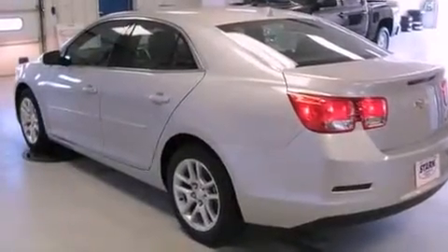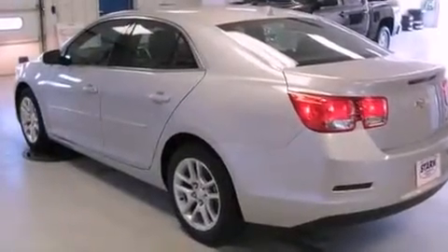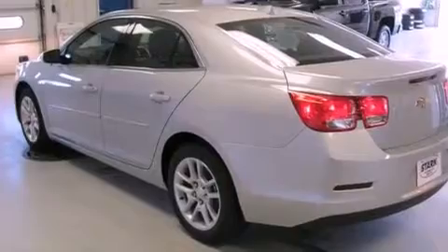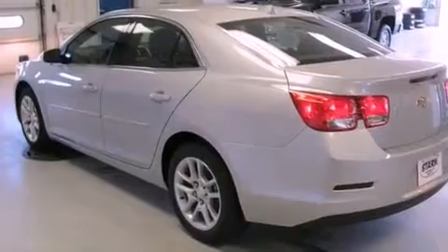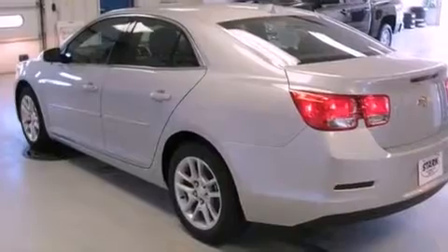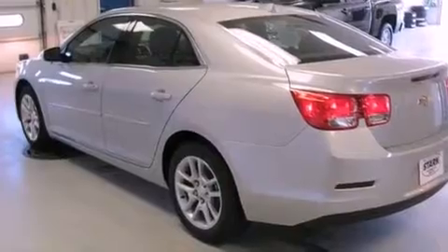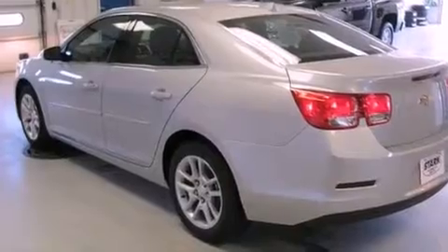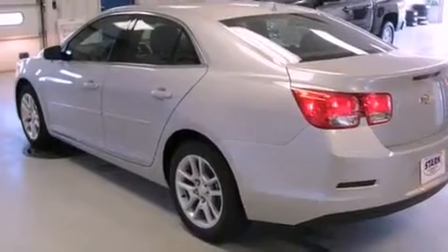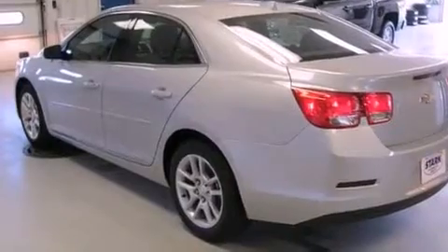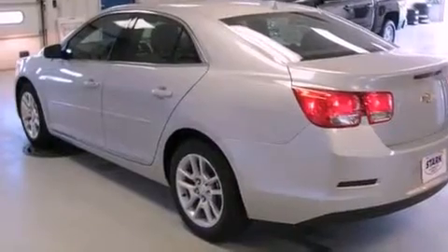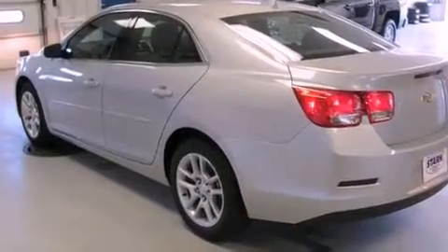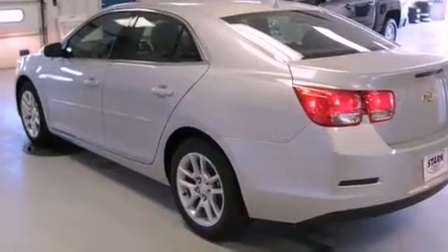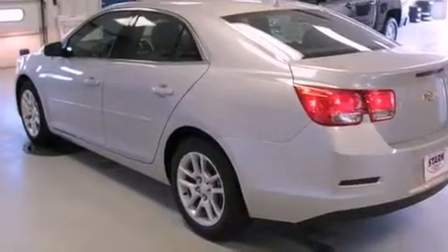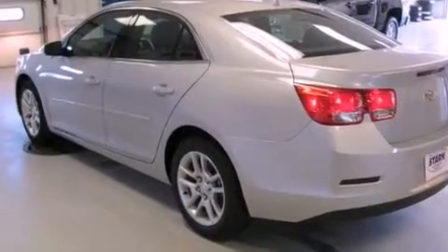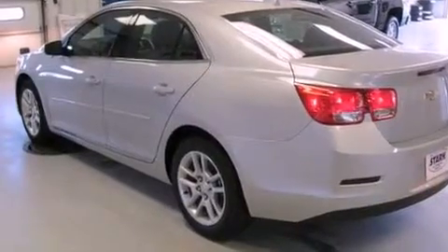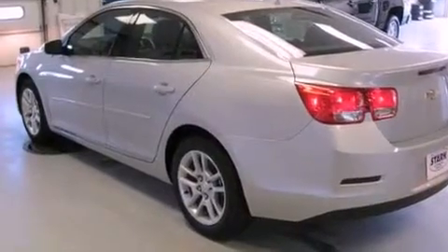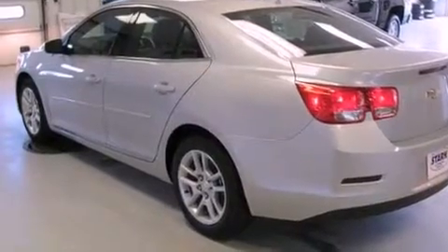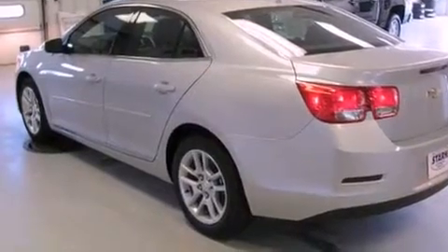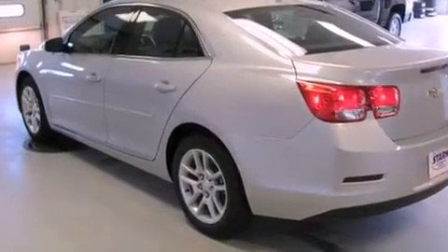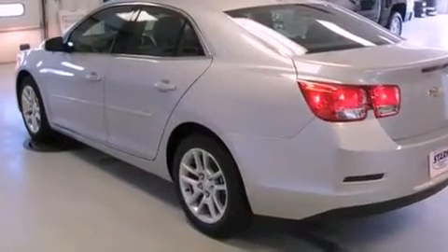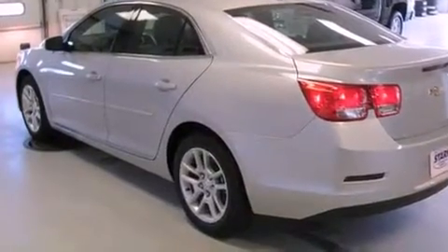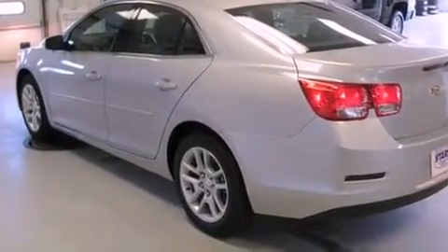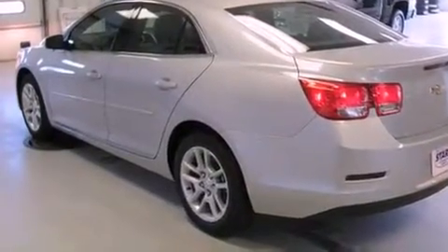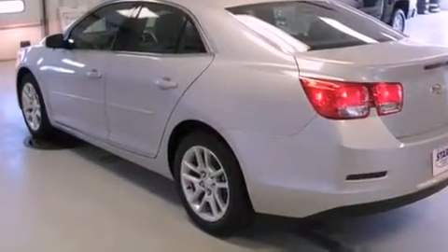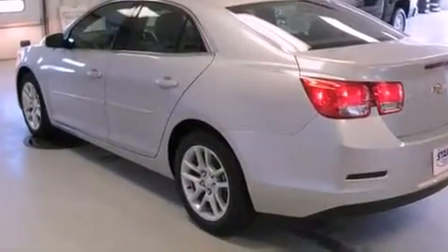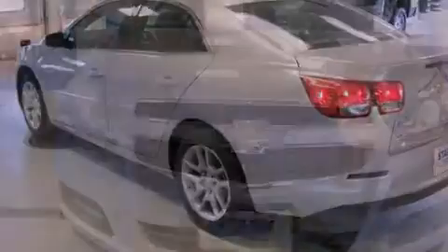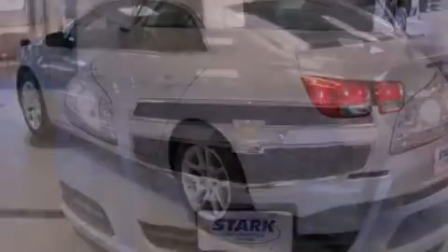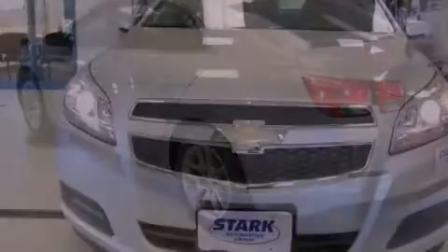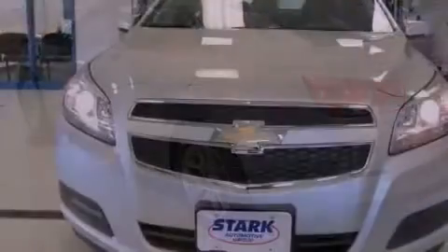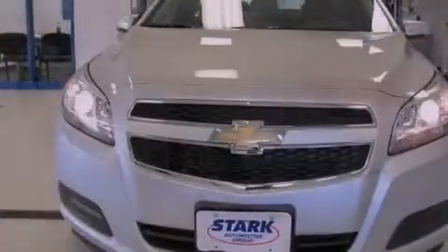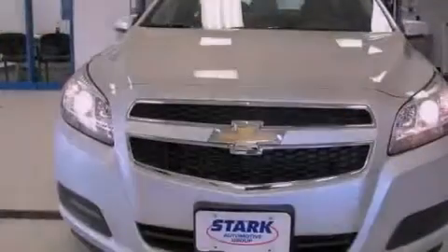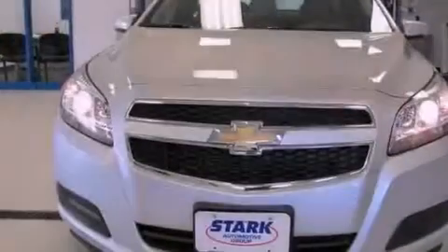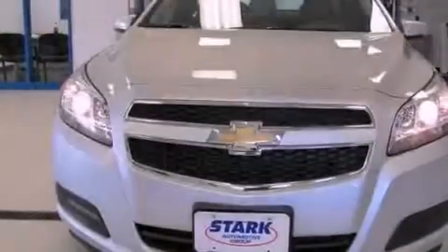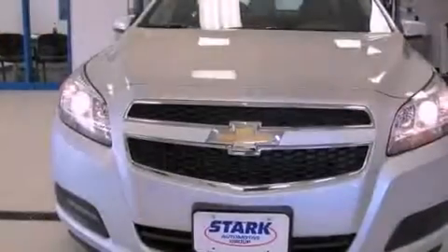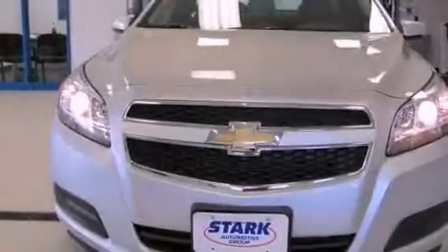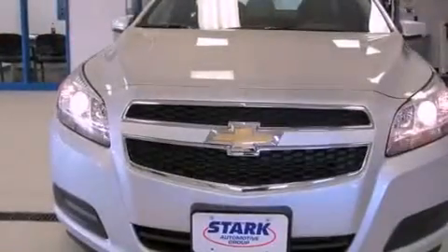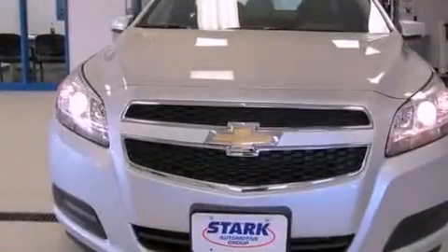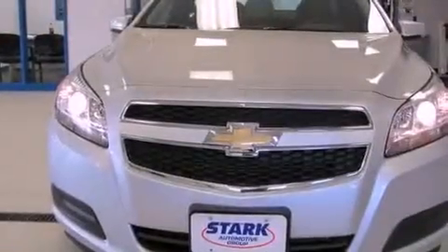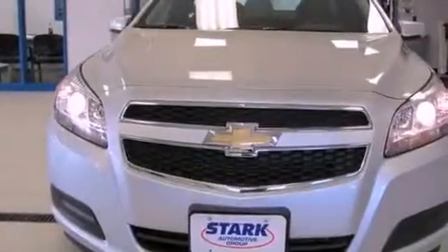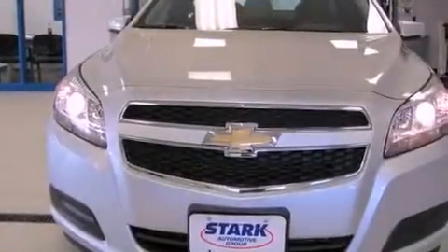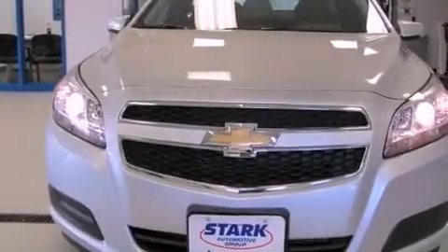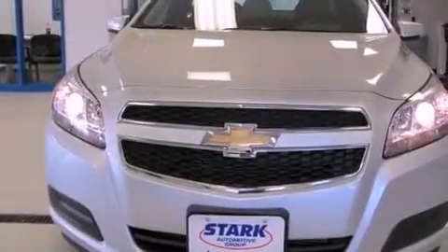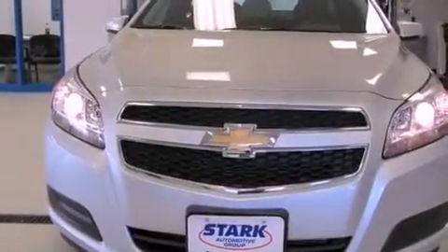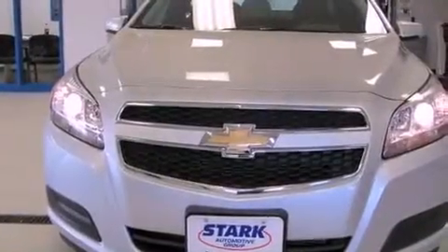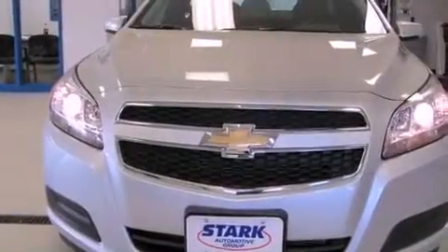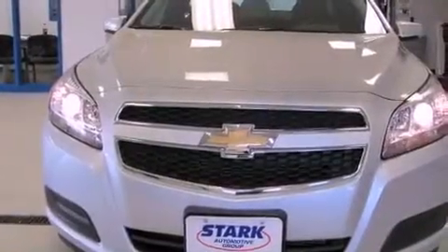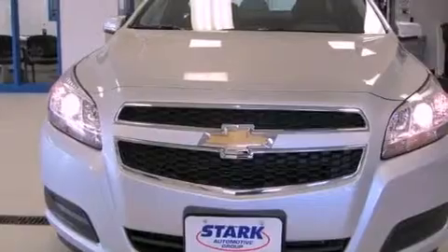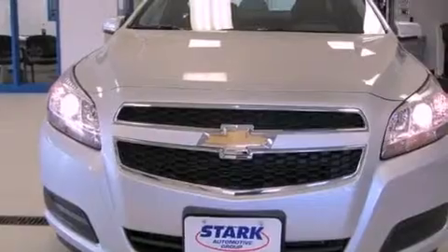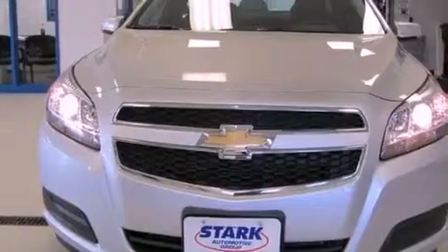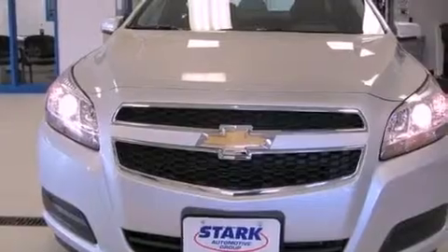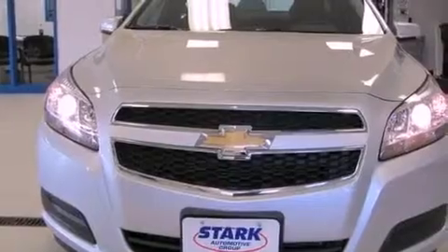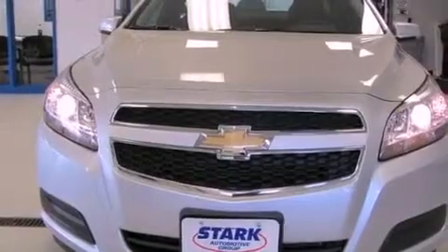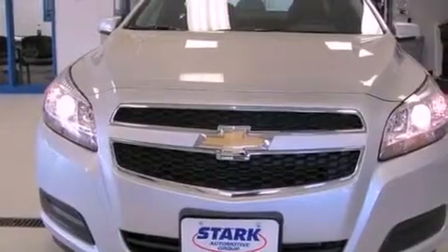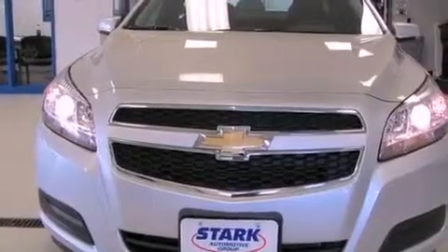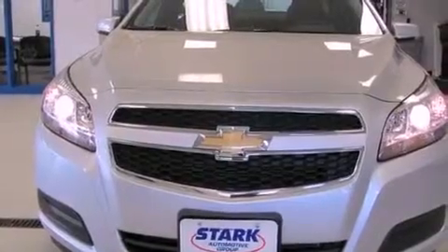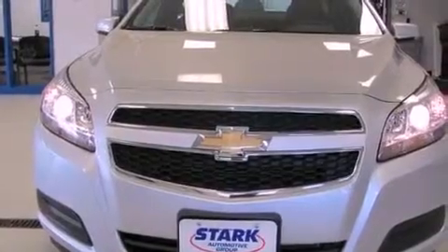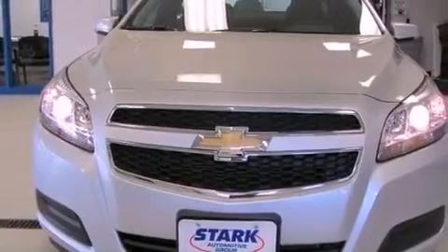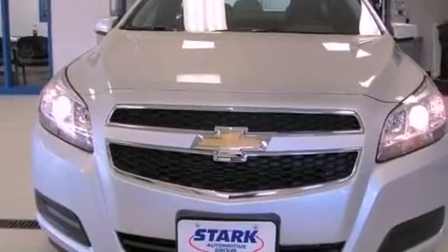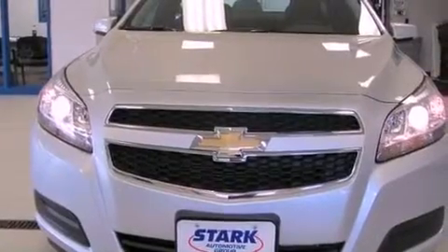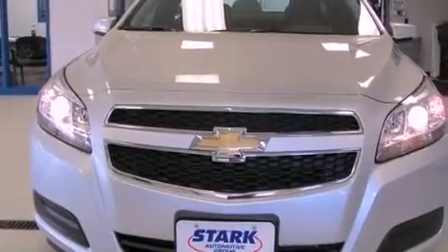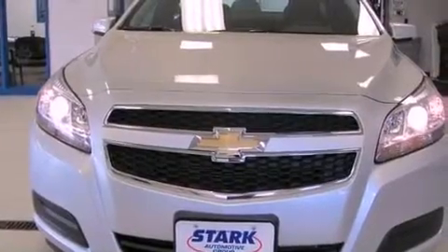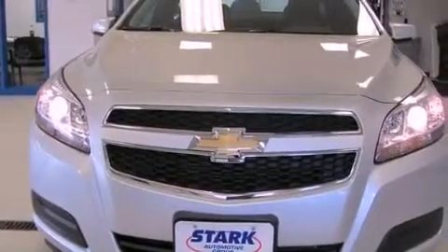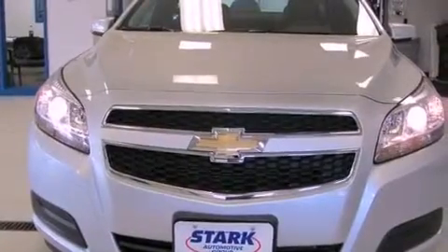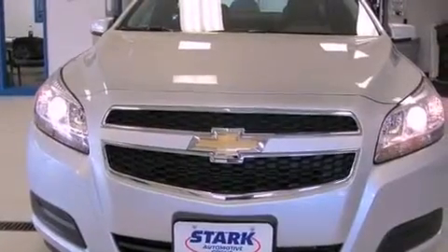Also included are a four-wheel independent suspension, a passenger side vanity mirror, a security system, an anti-lock braking system, air conditioning, and alloy wheels.